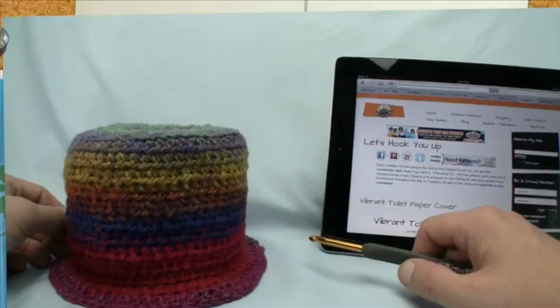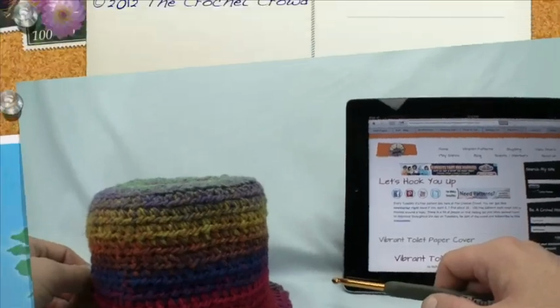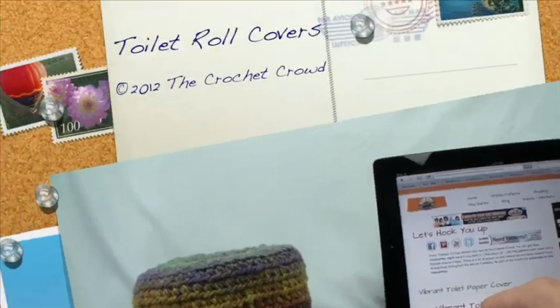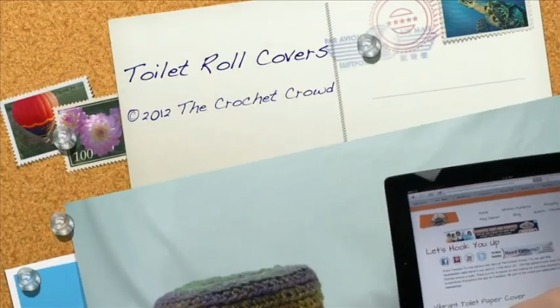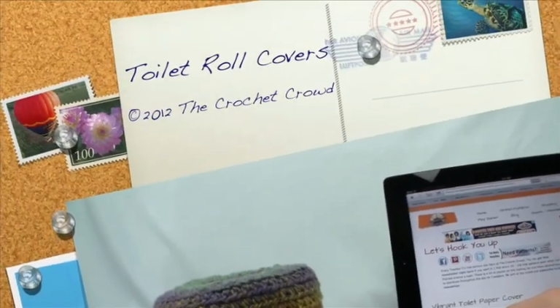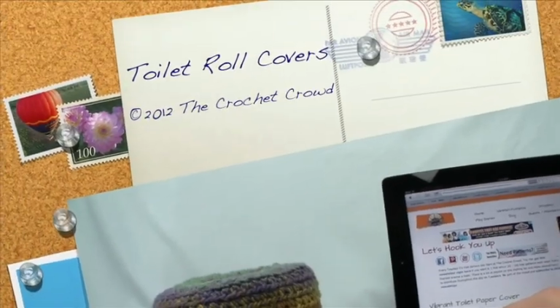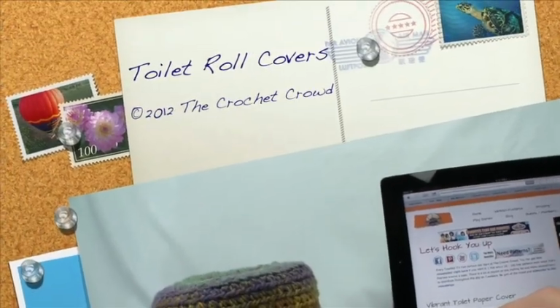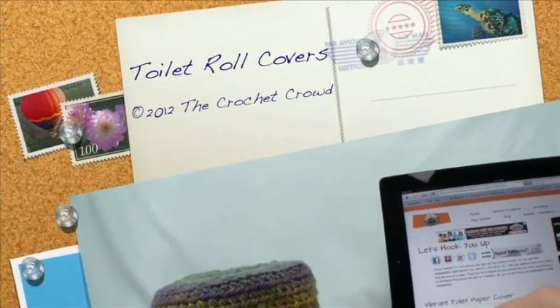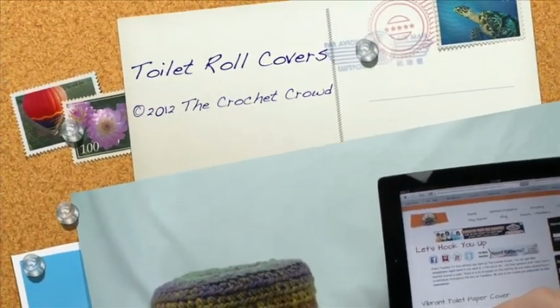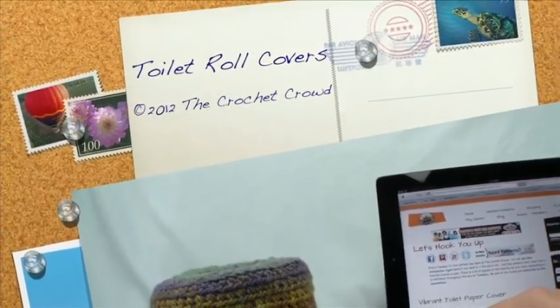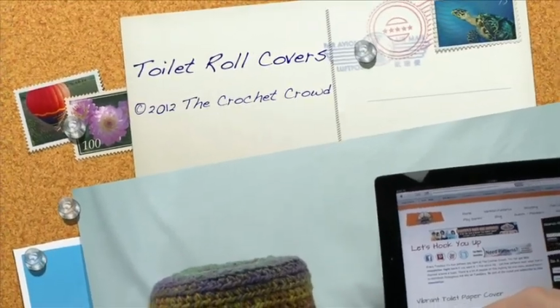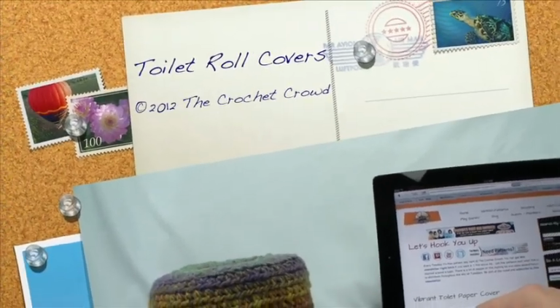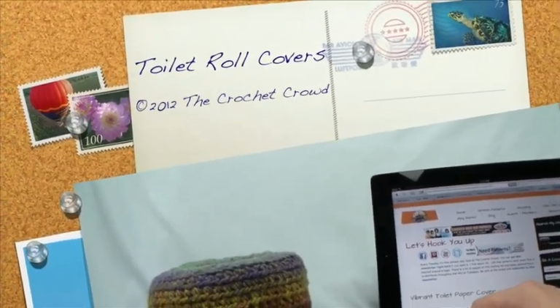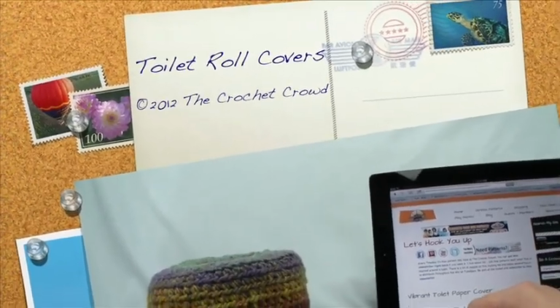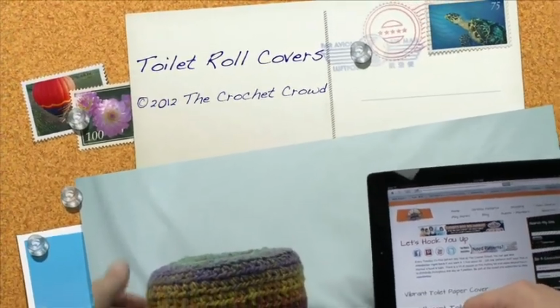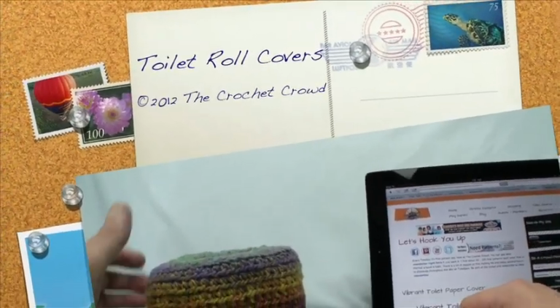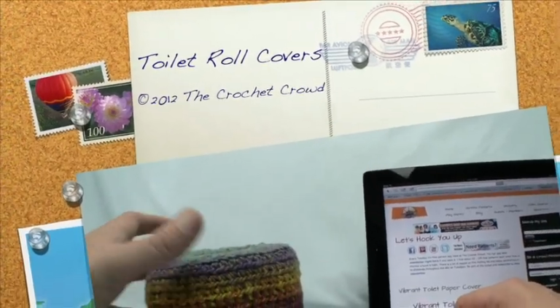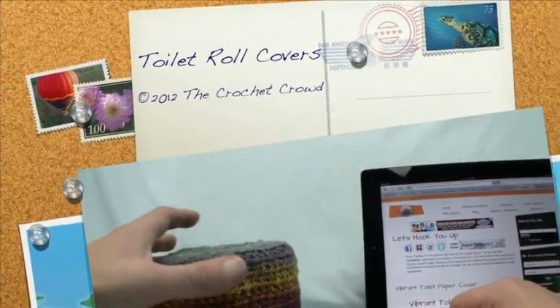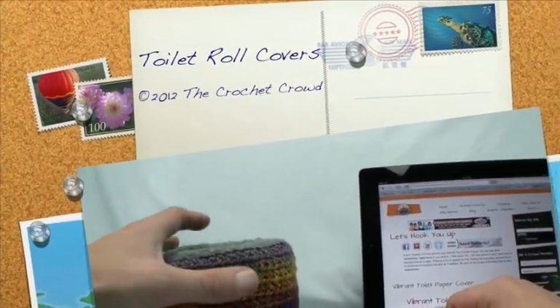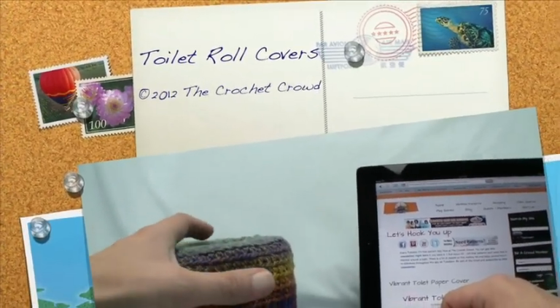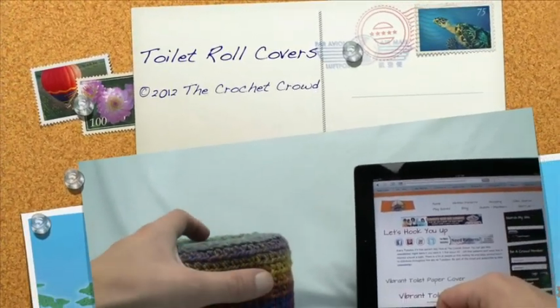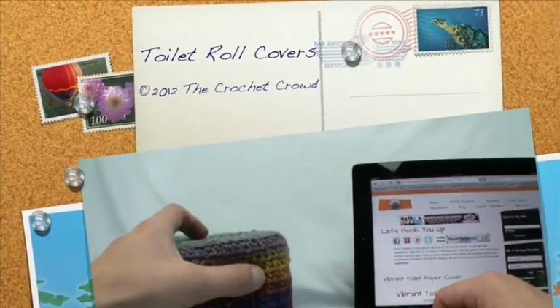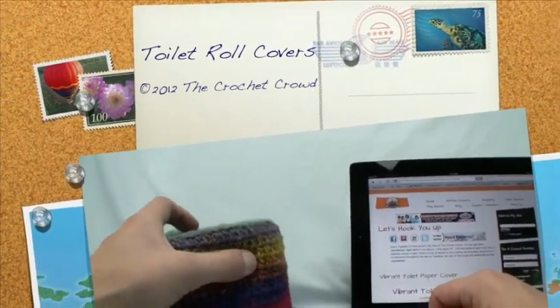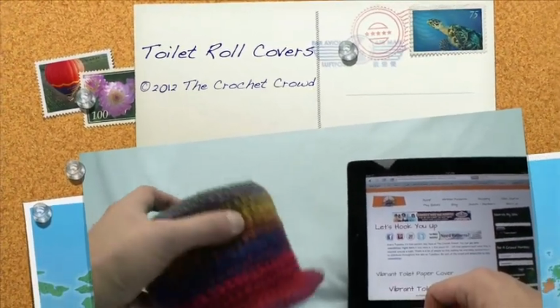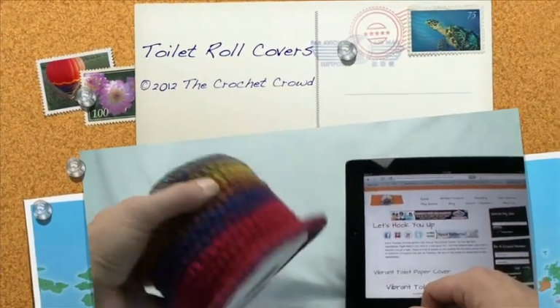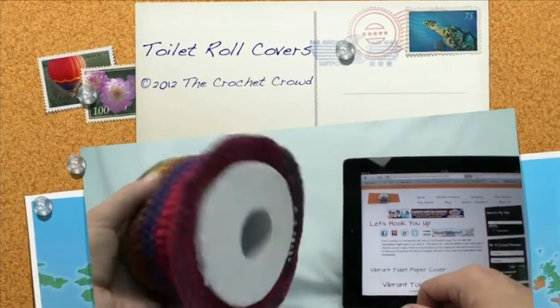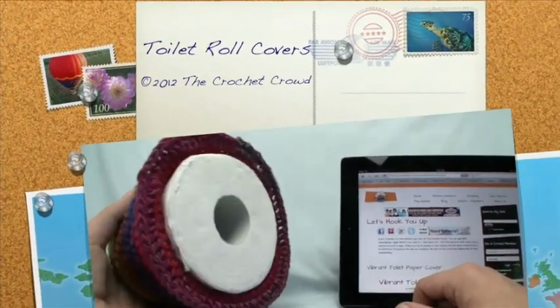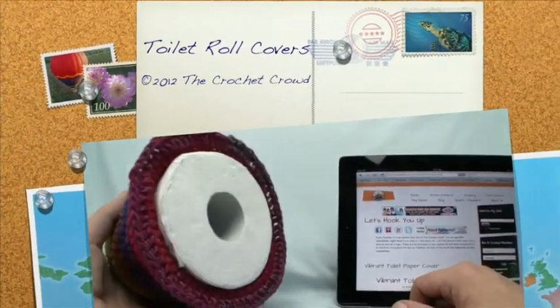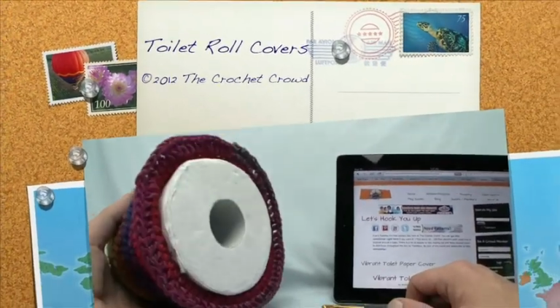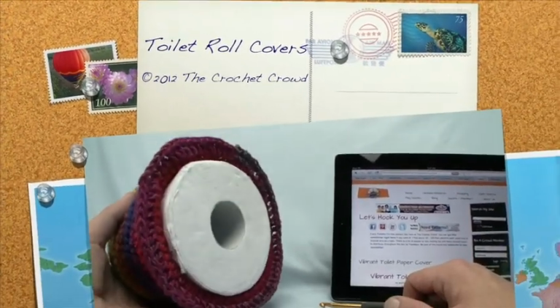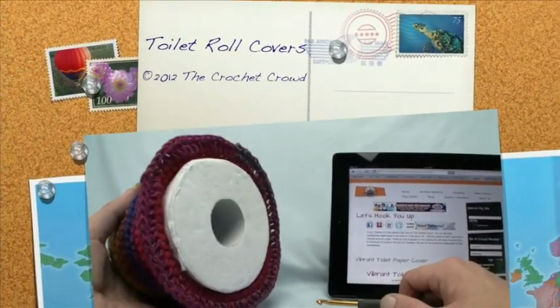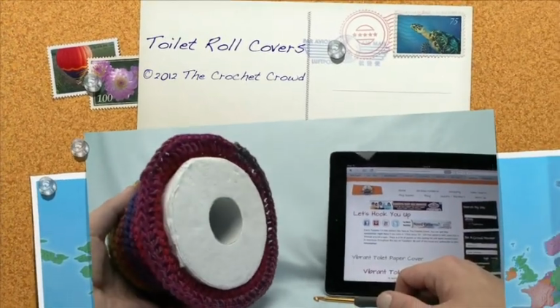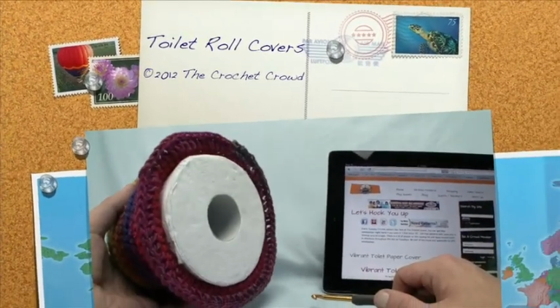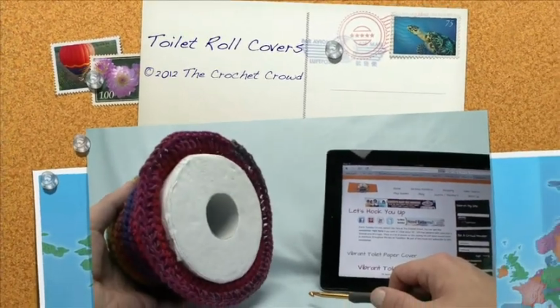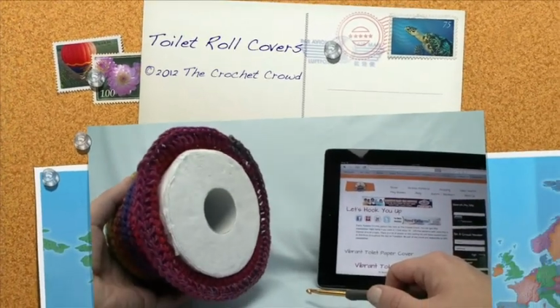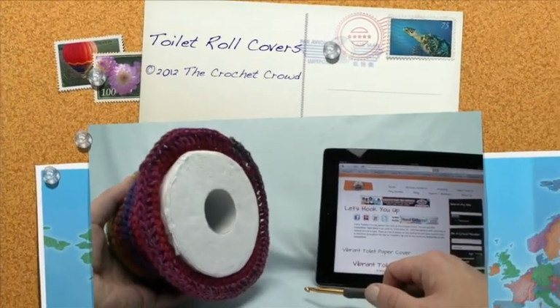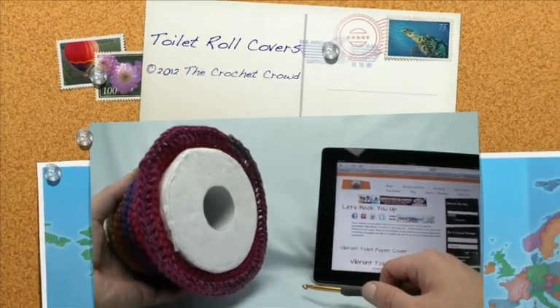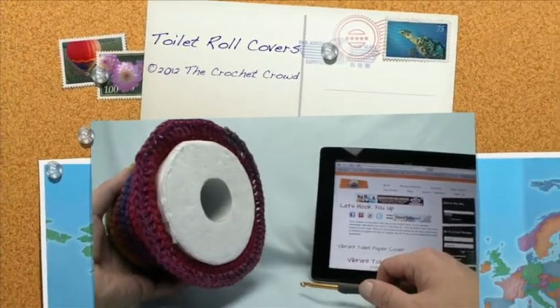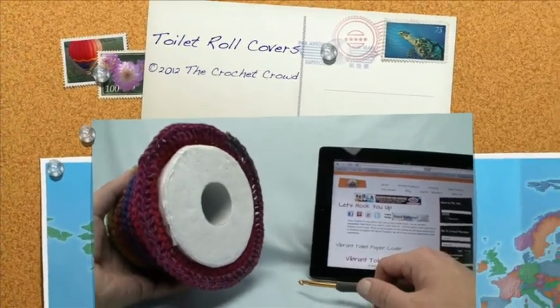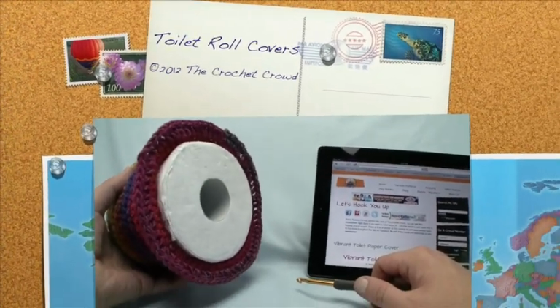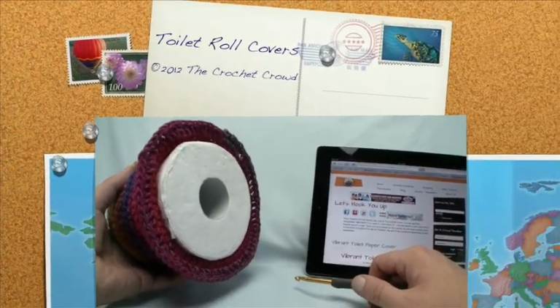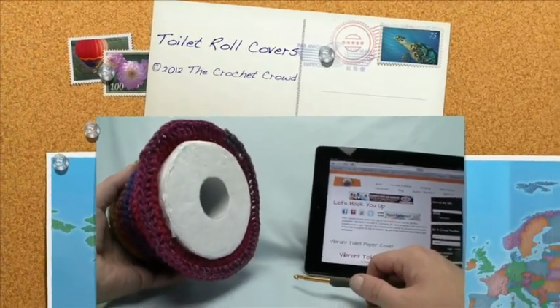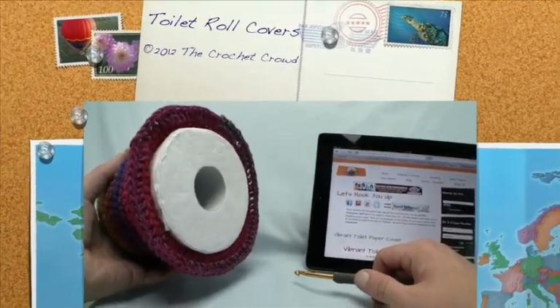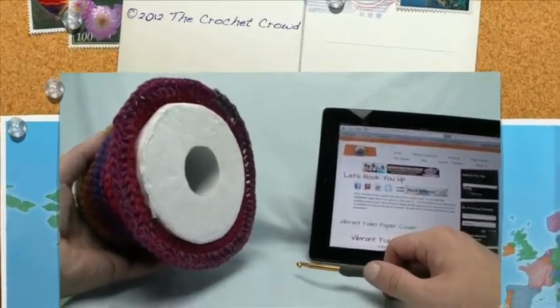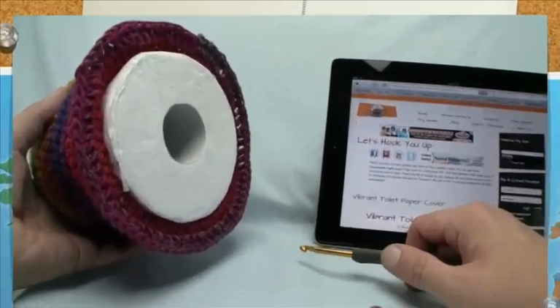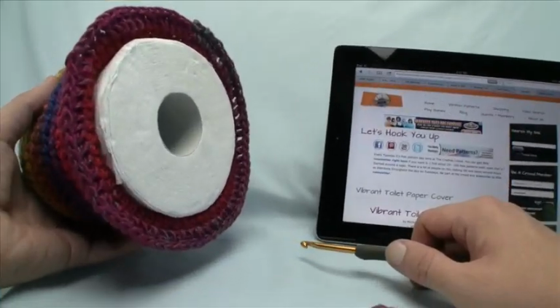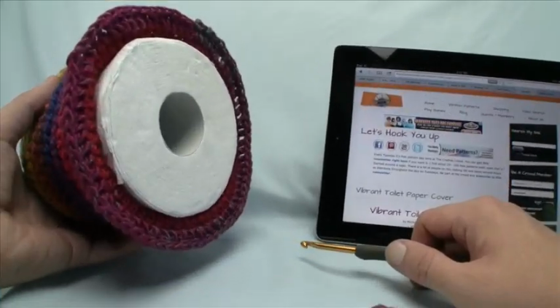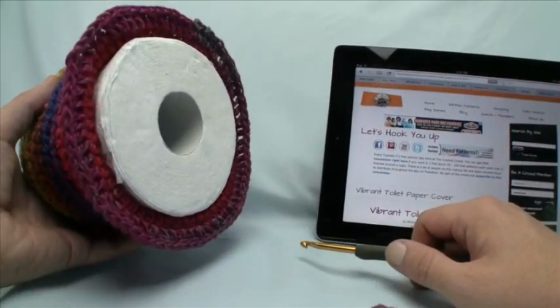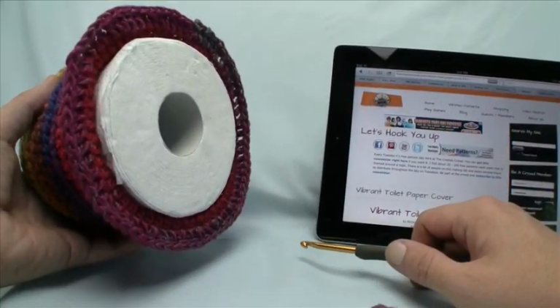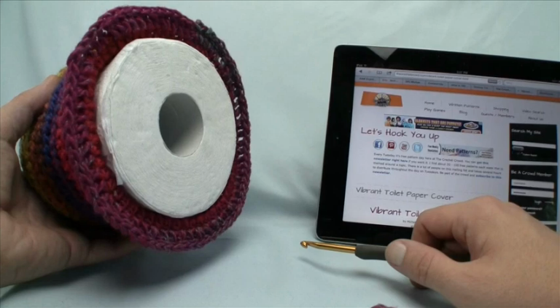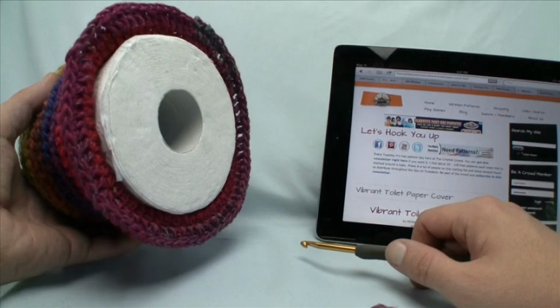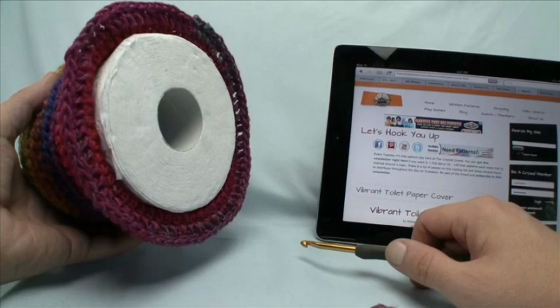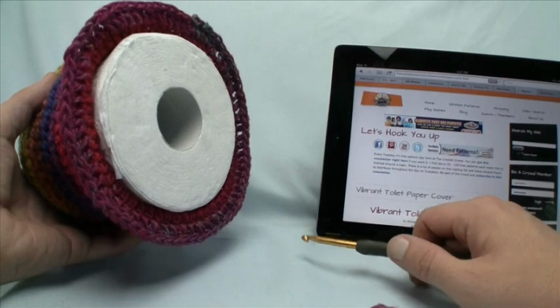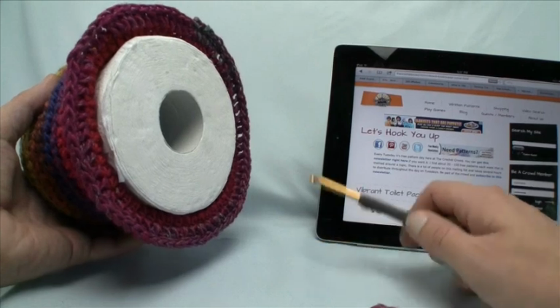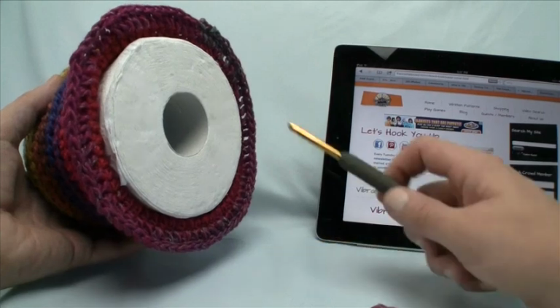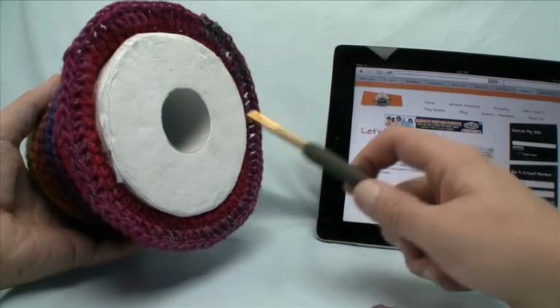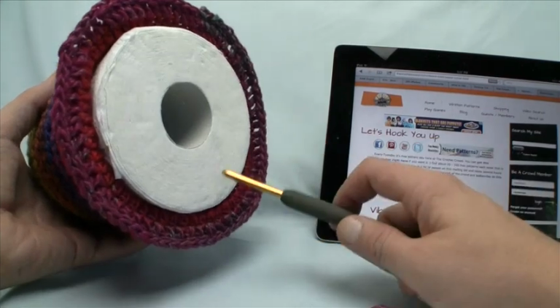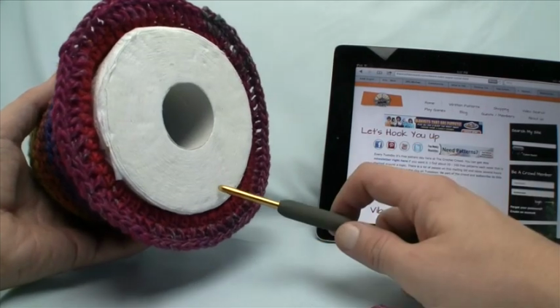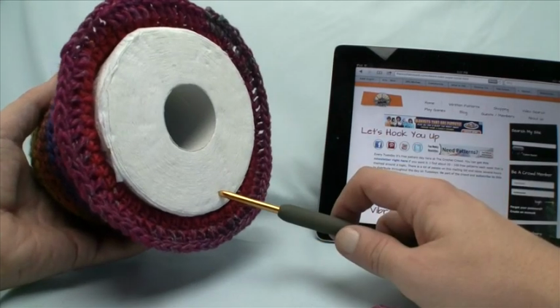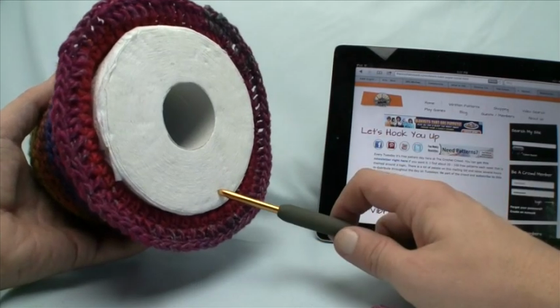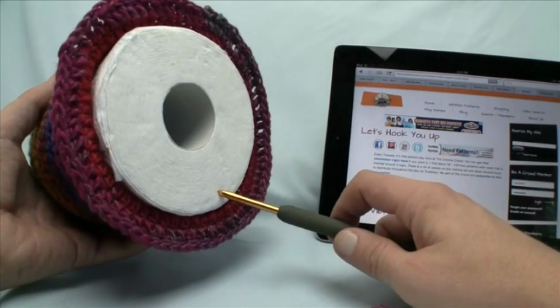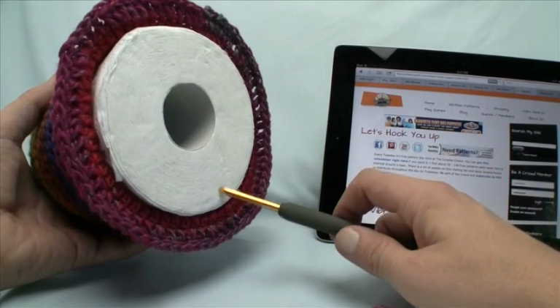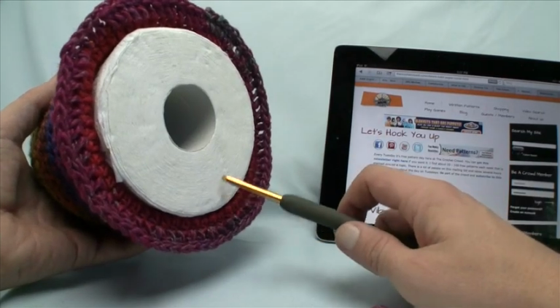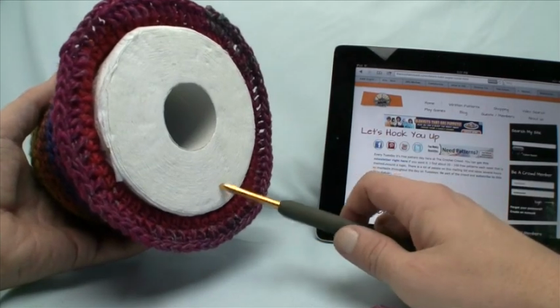Hey, welcome back to The Crochet Crowd. I'm your host Mikey. Today I want to show you how to make this toilet roll cover. This is a double wide.